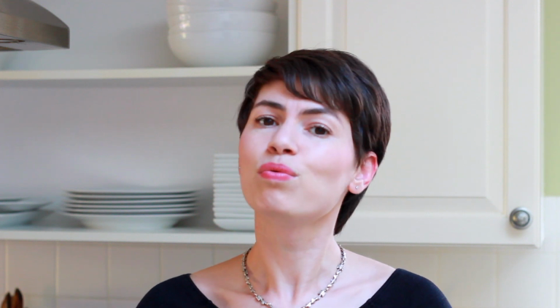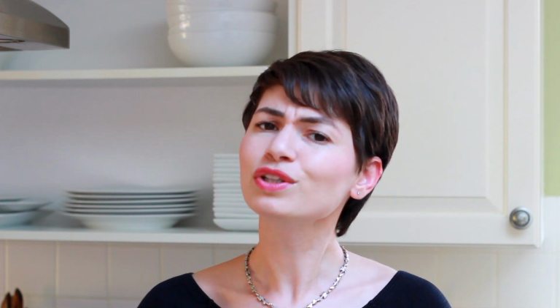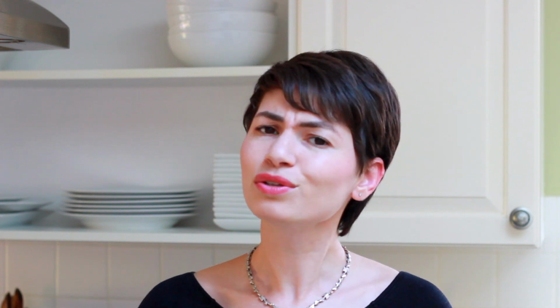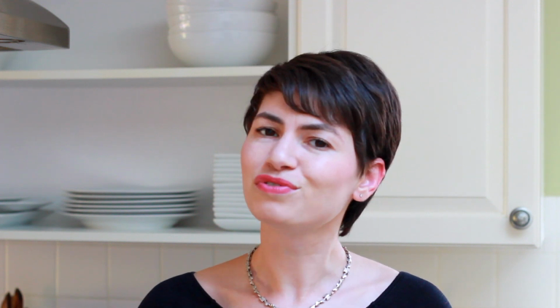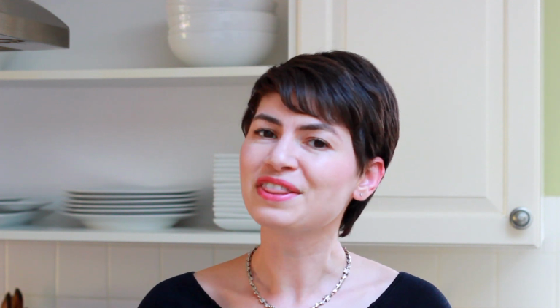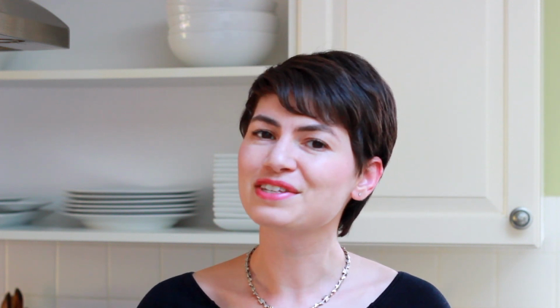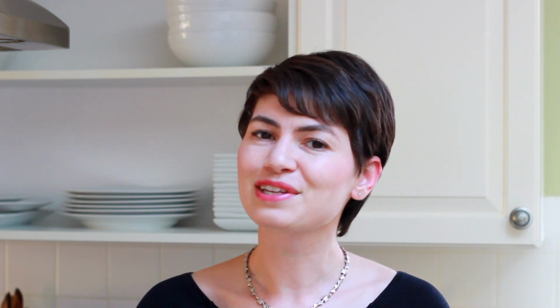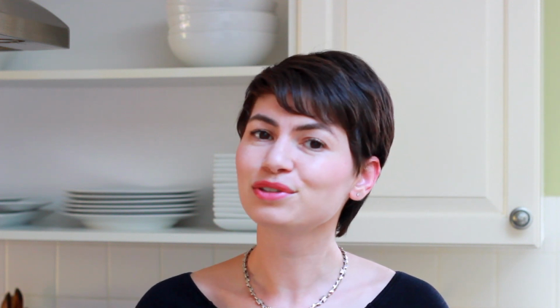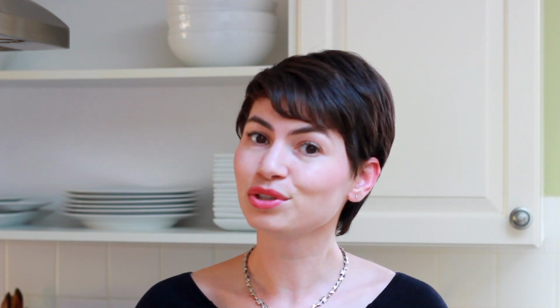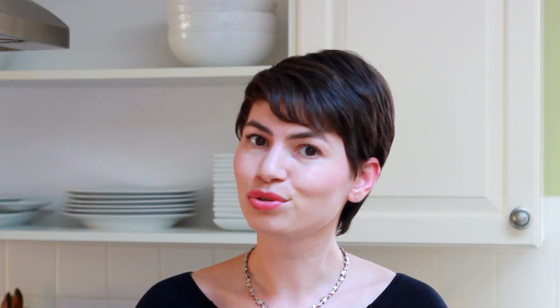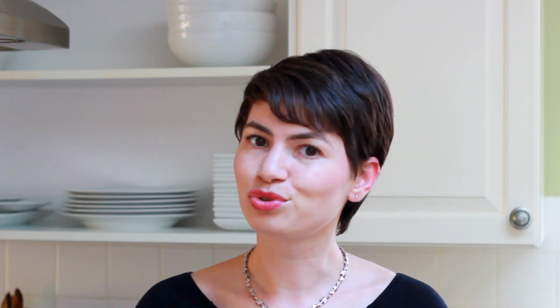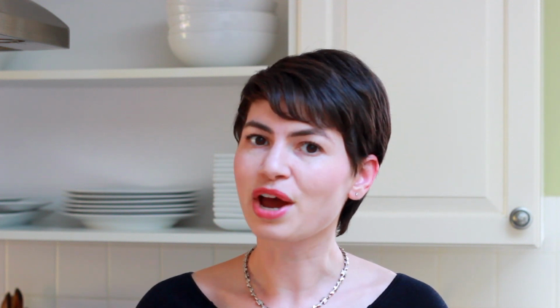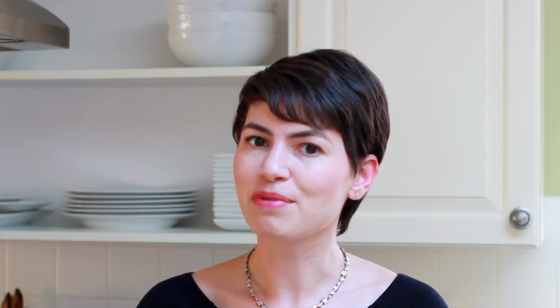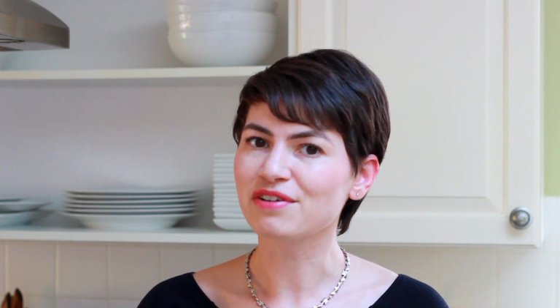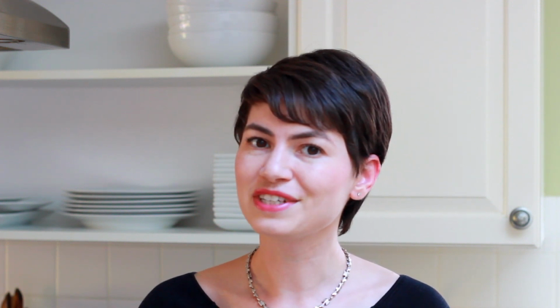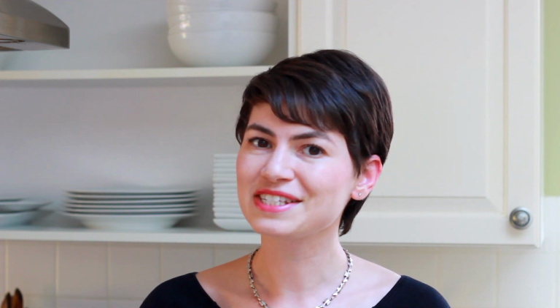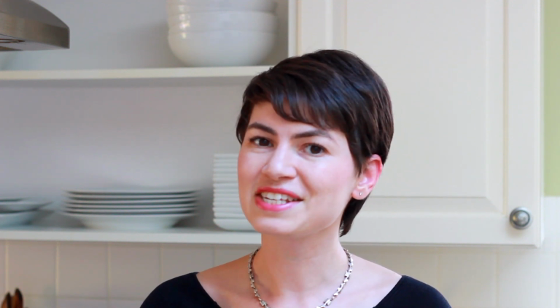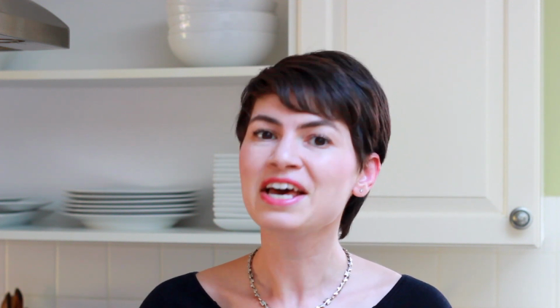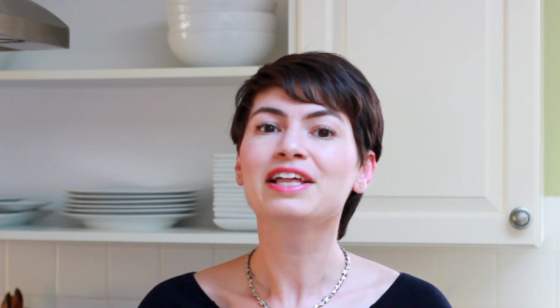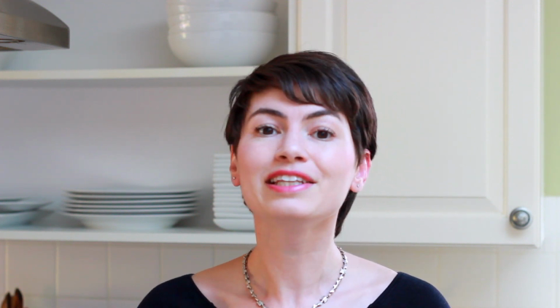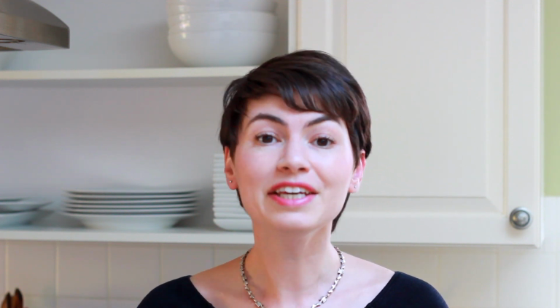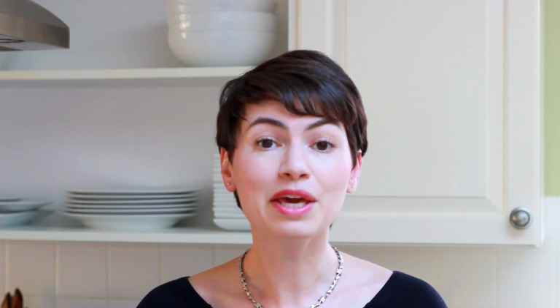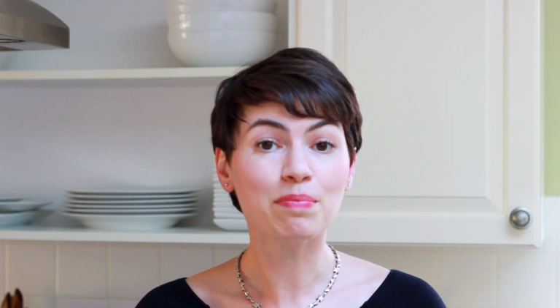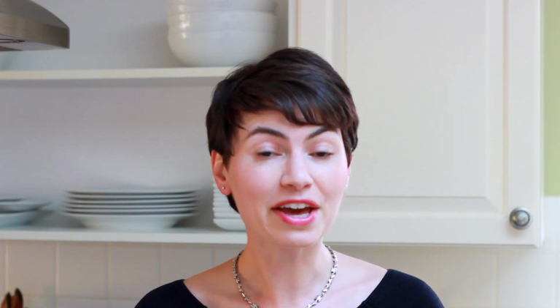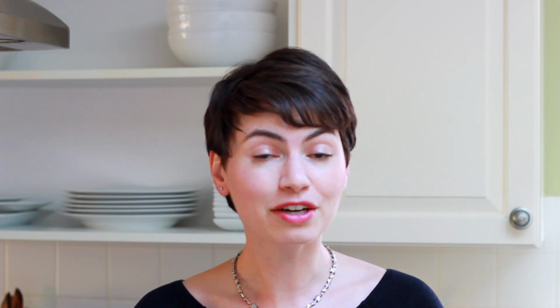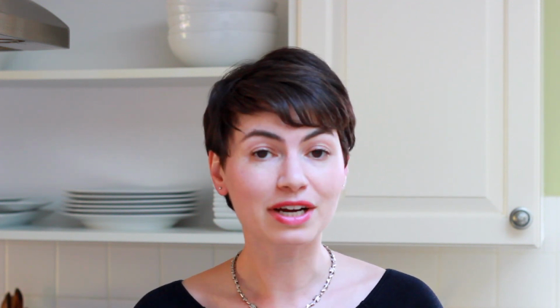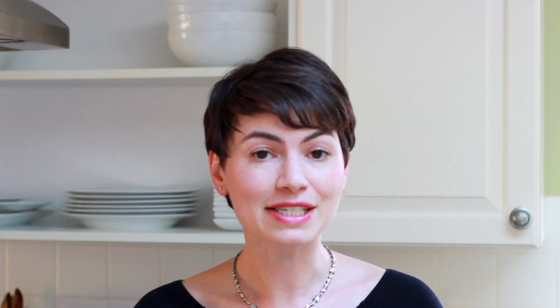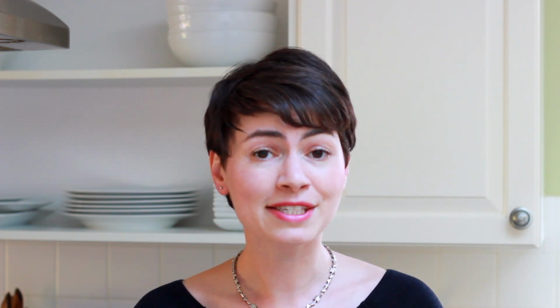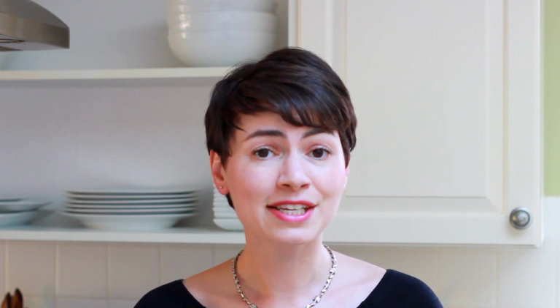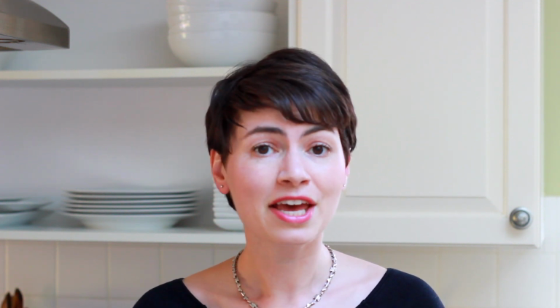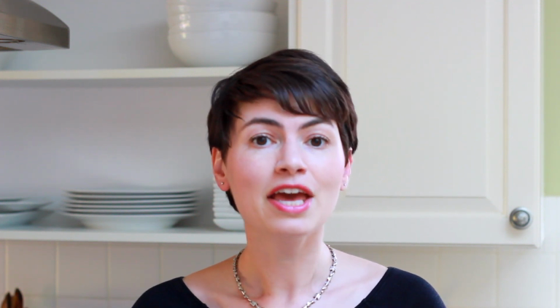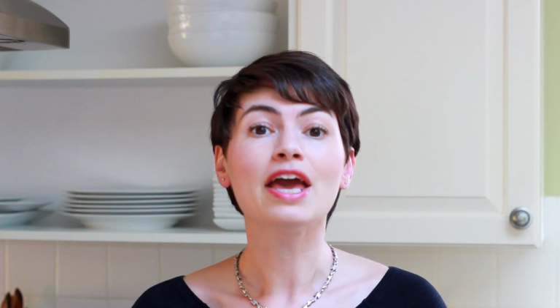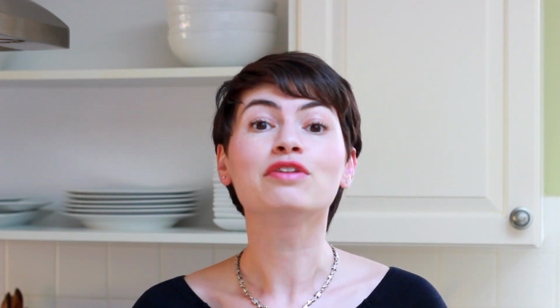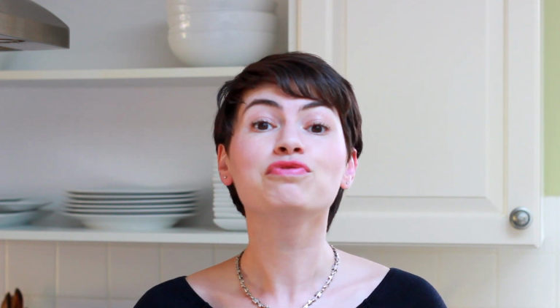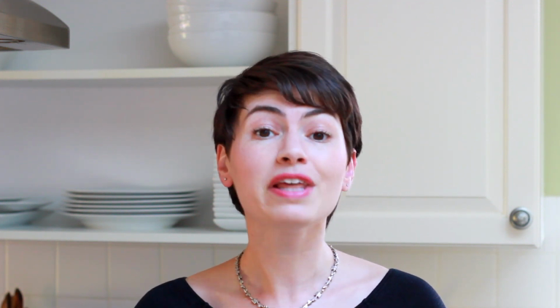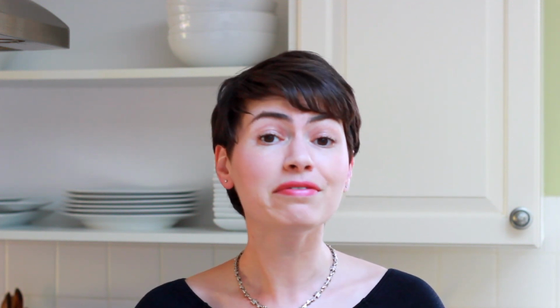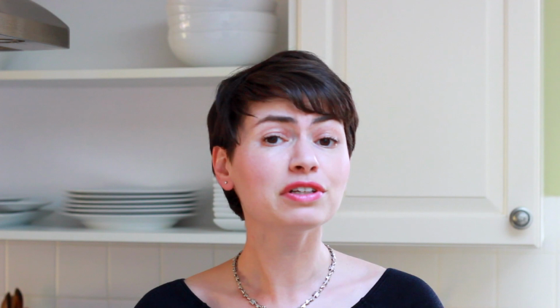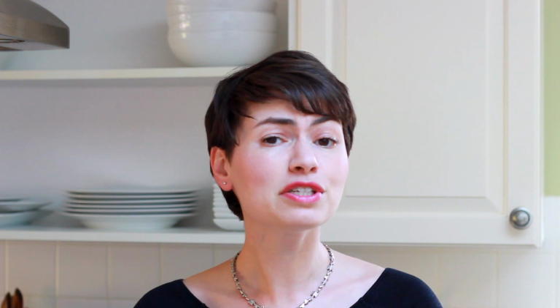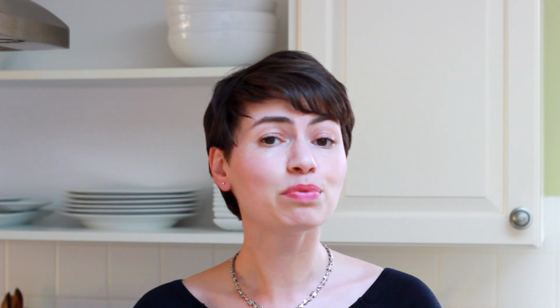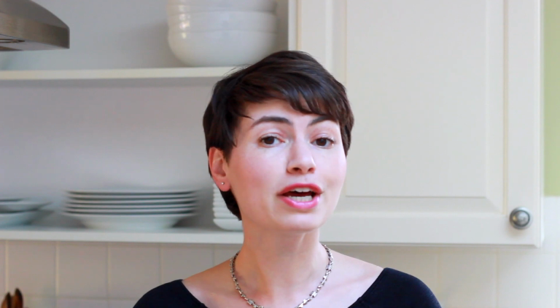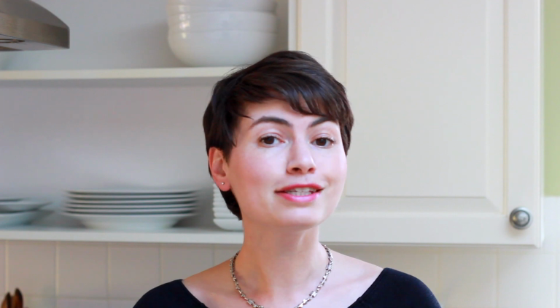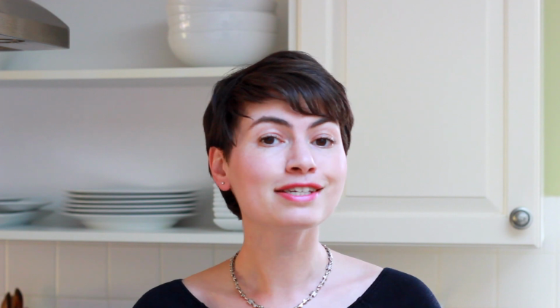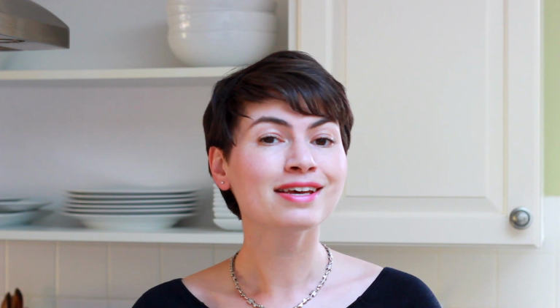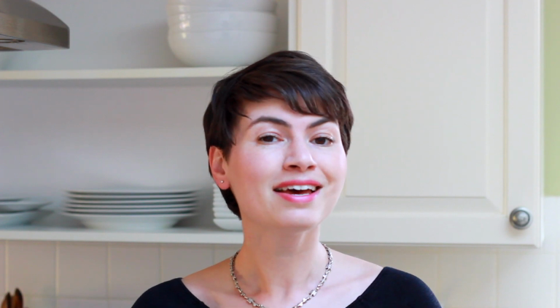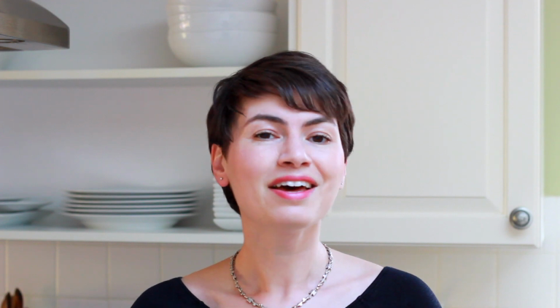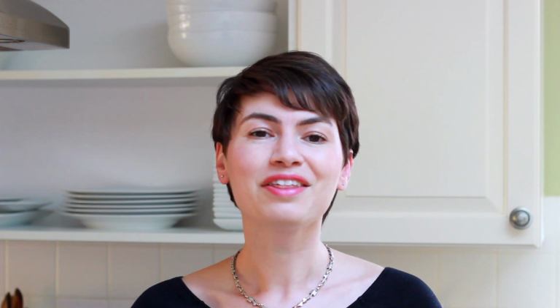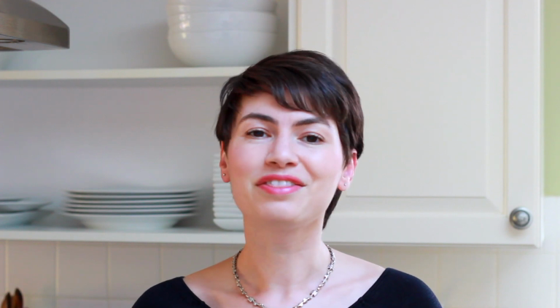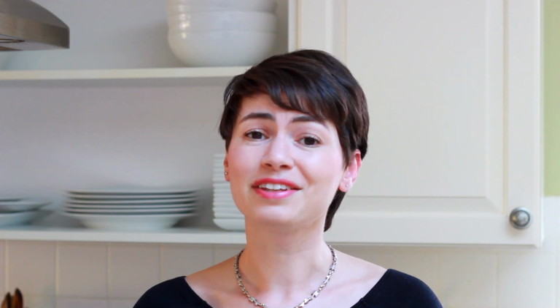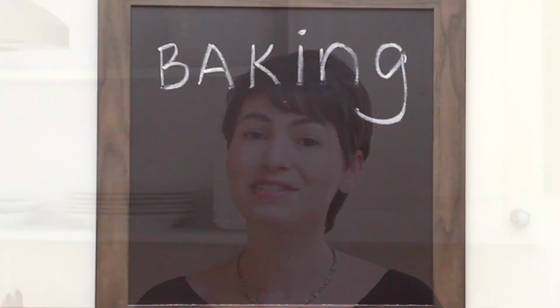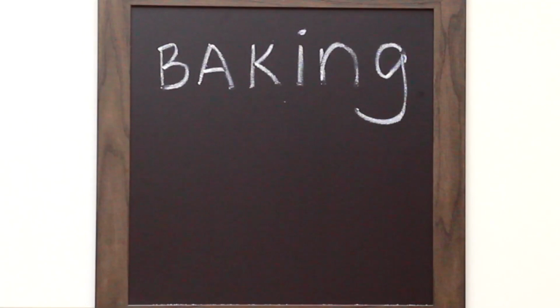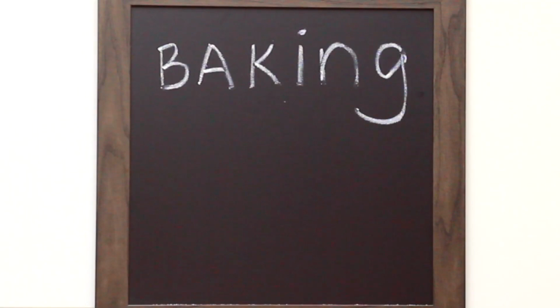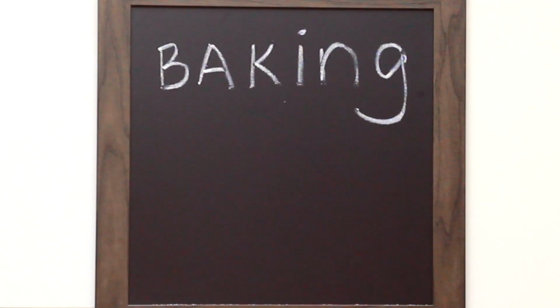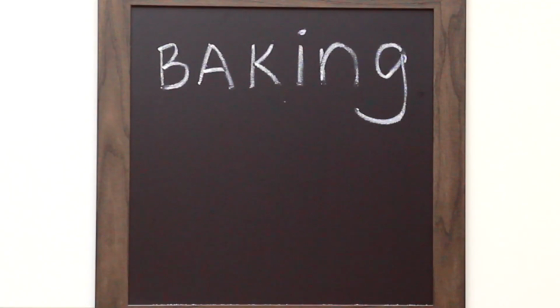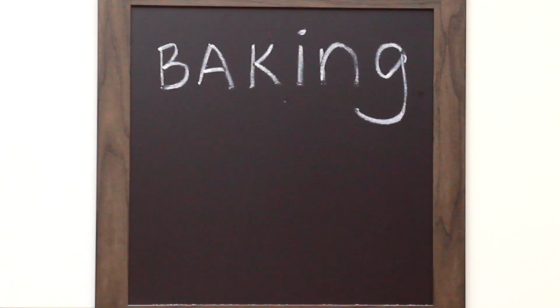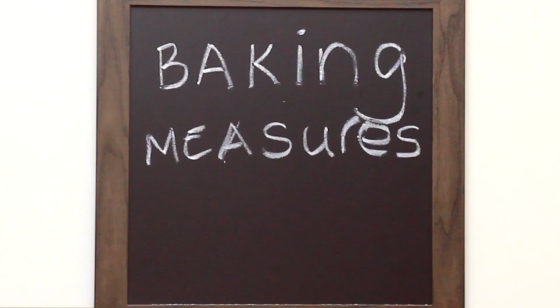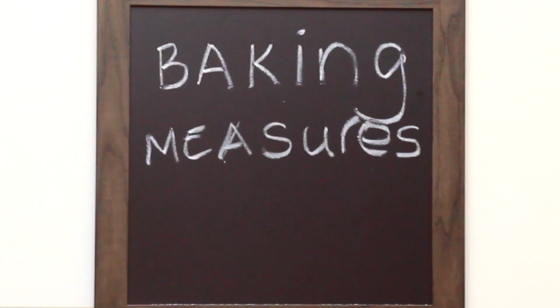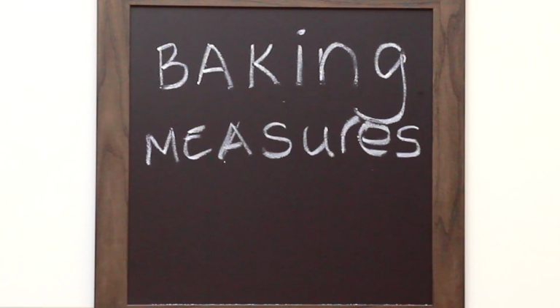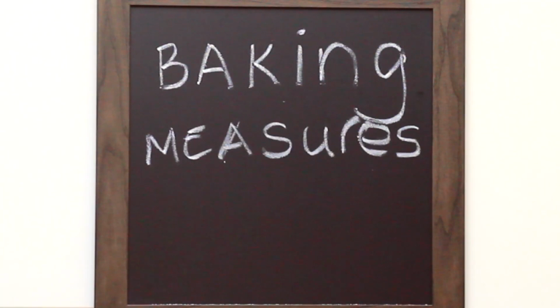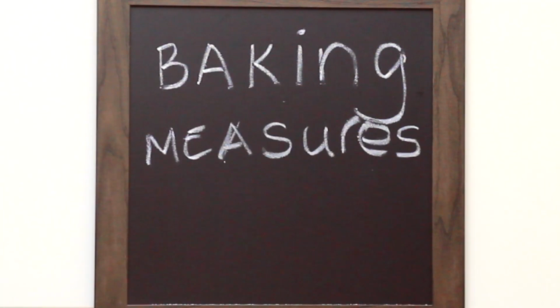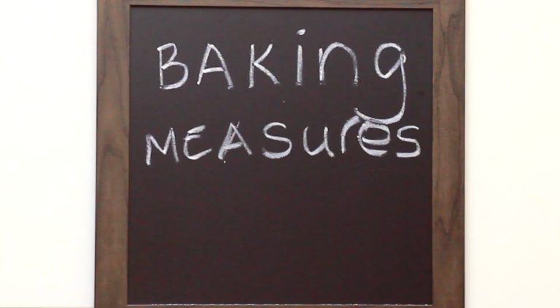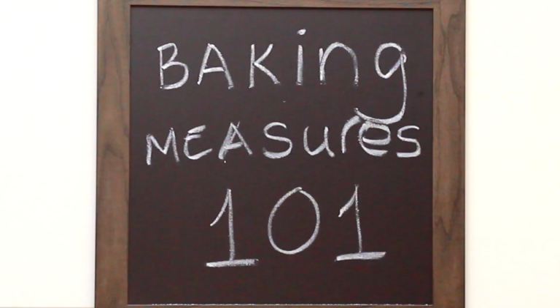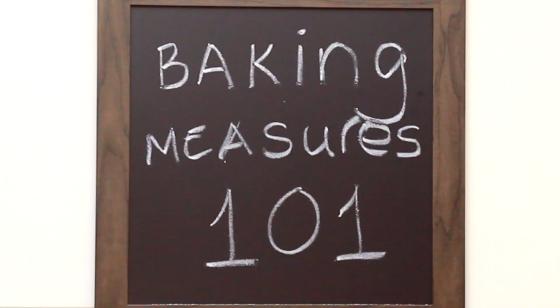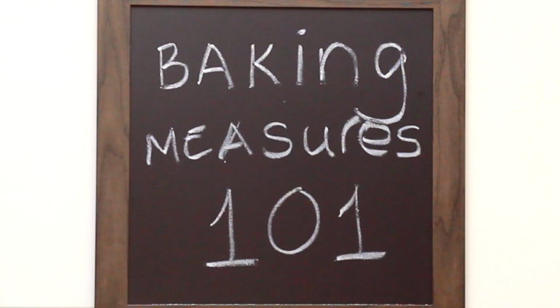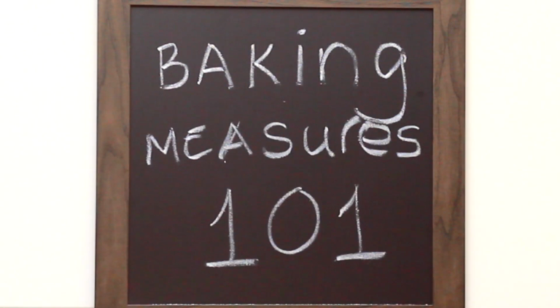Want to find the solution to dry muffins, leaky pie crusts, and flavorless breads? Then it's time for Baking Measures 101.